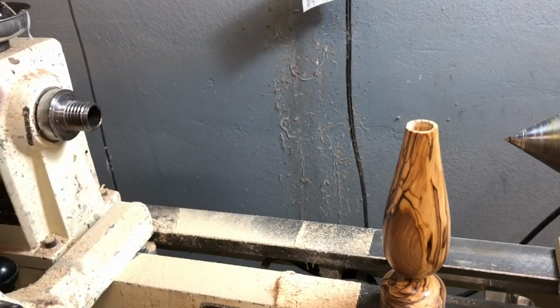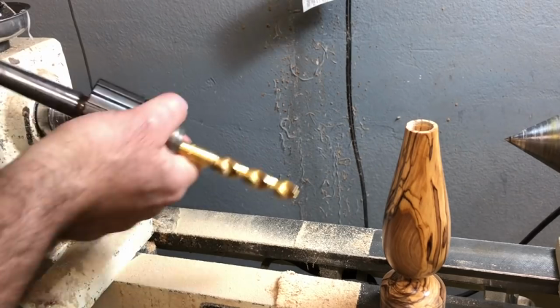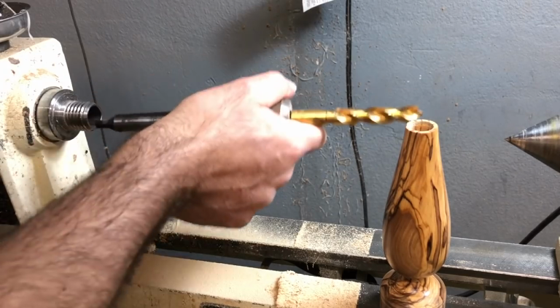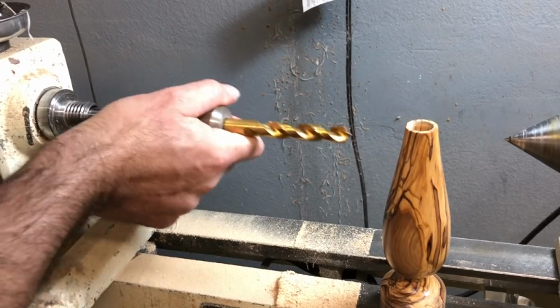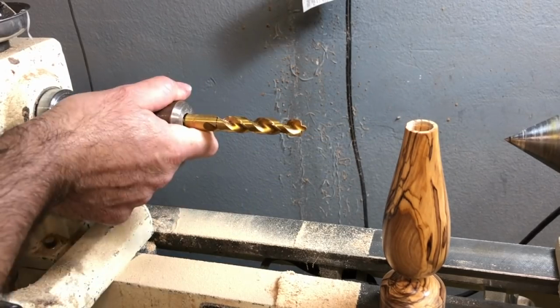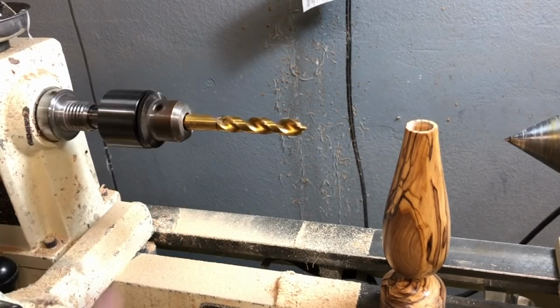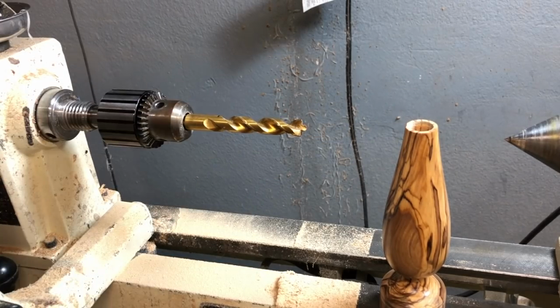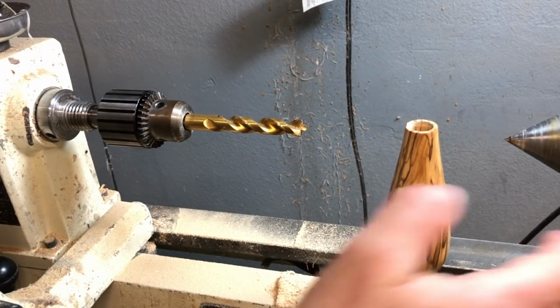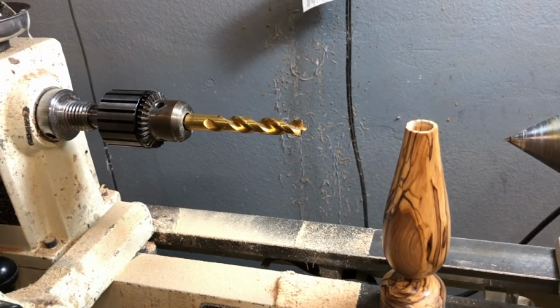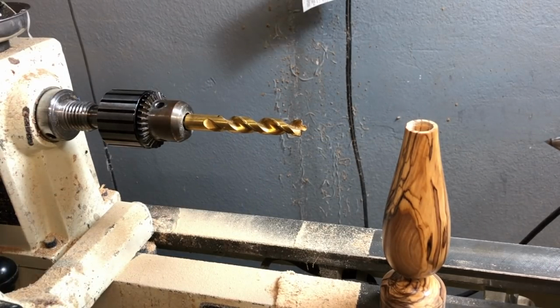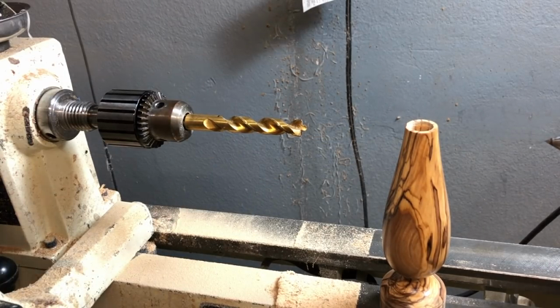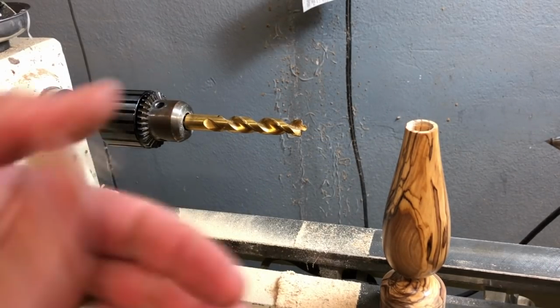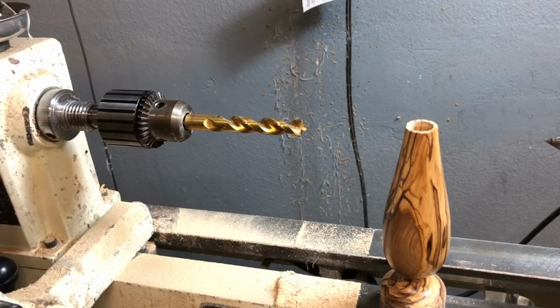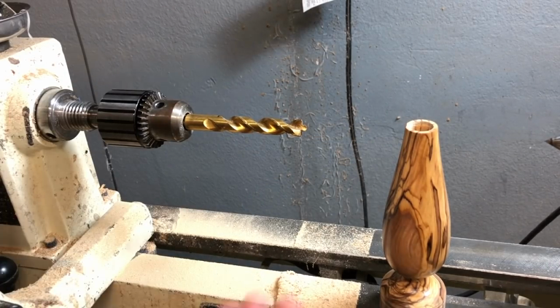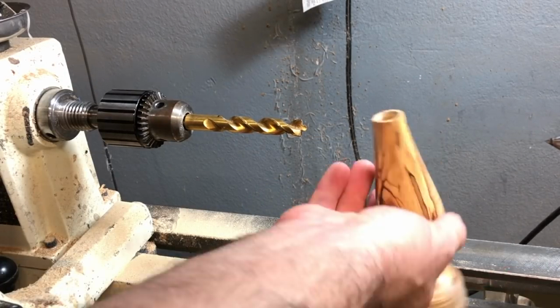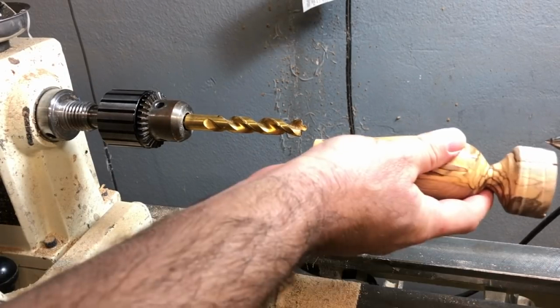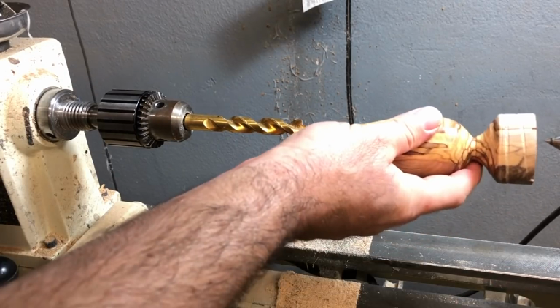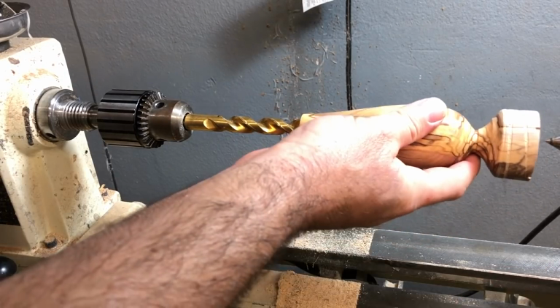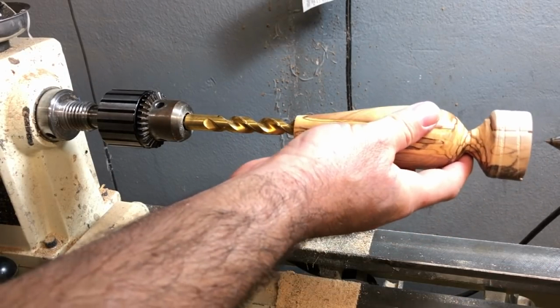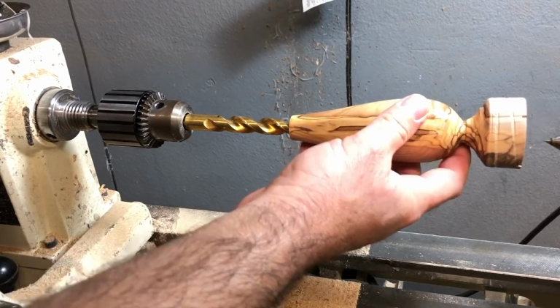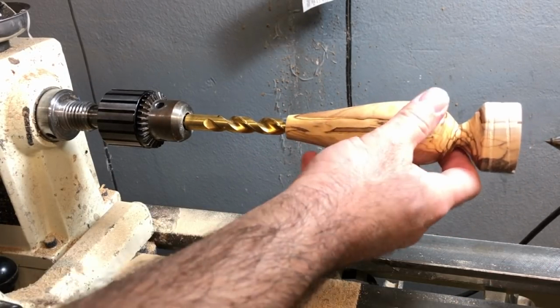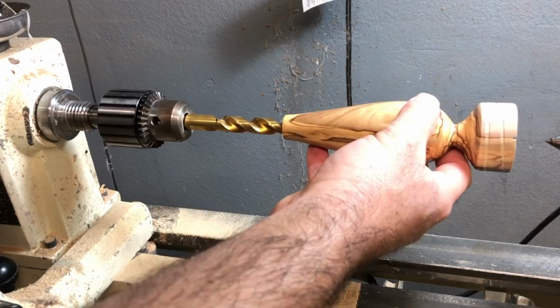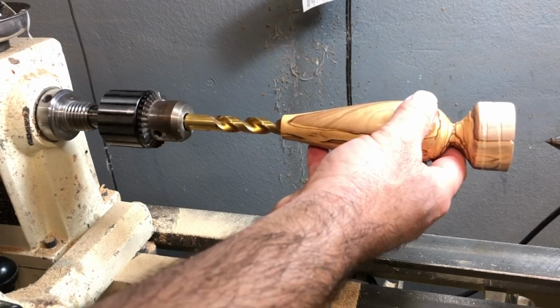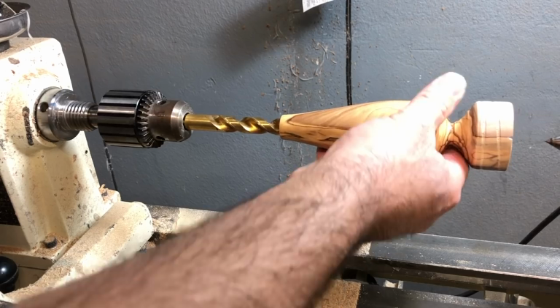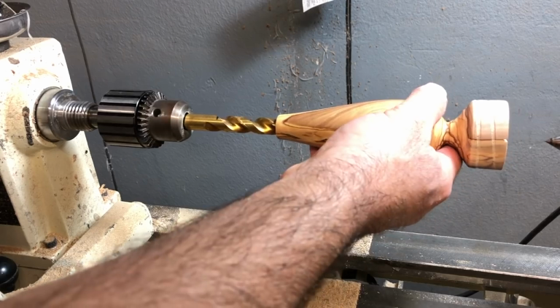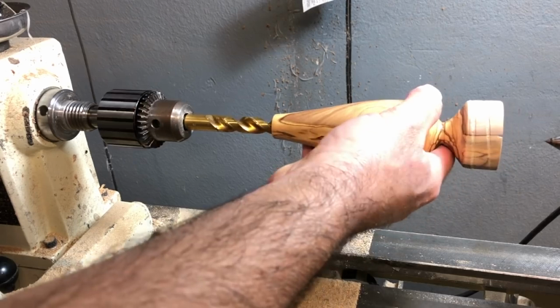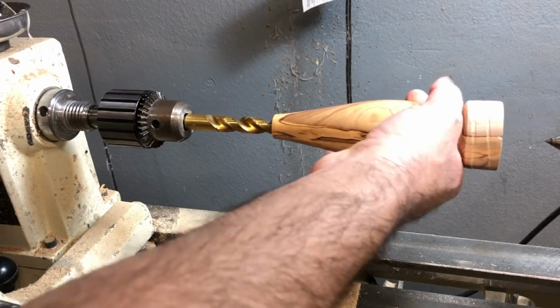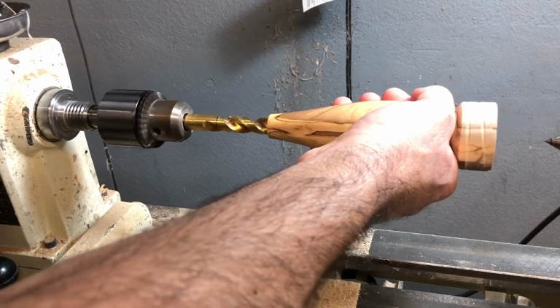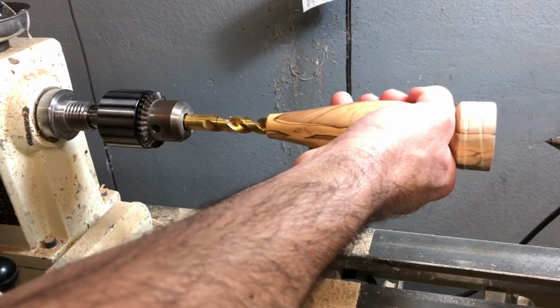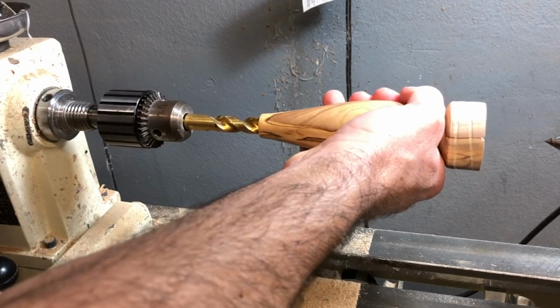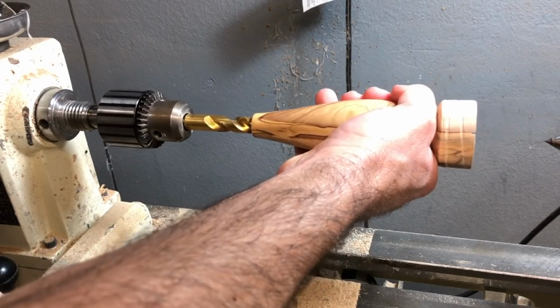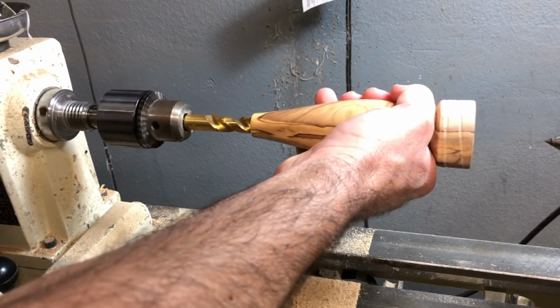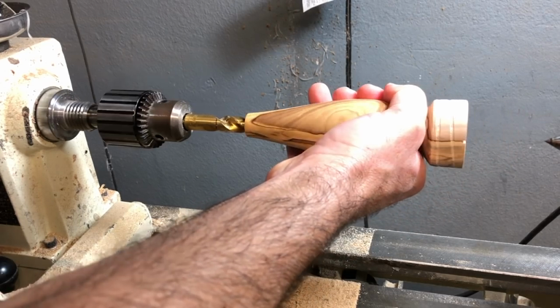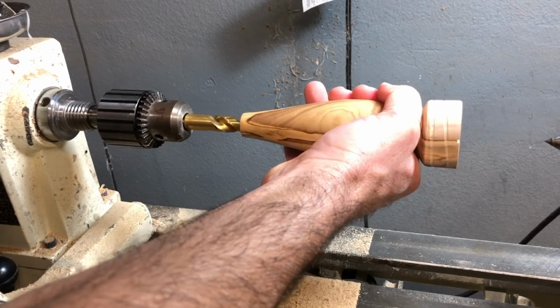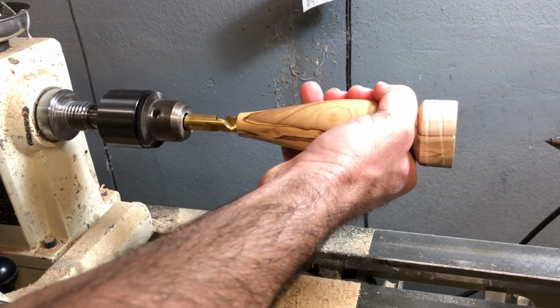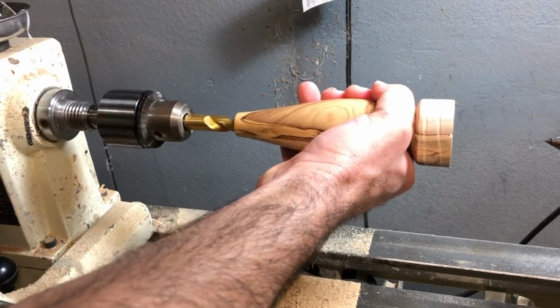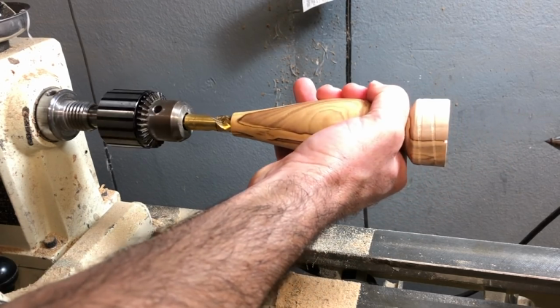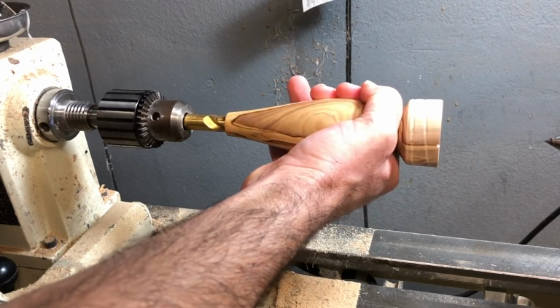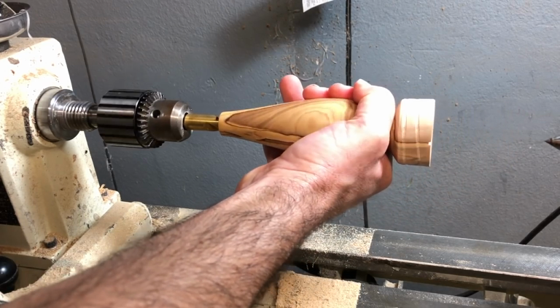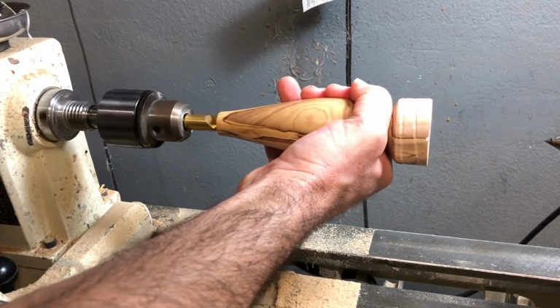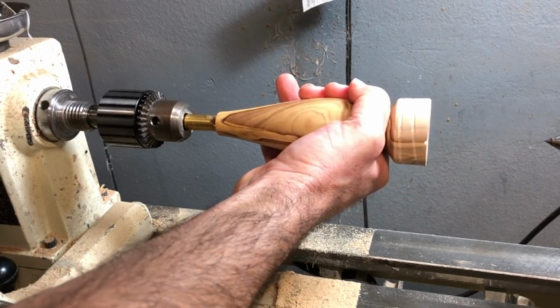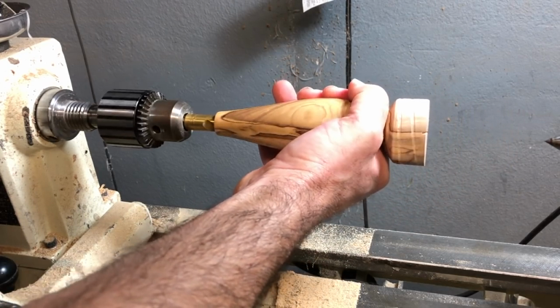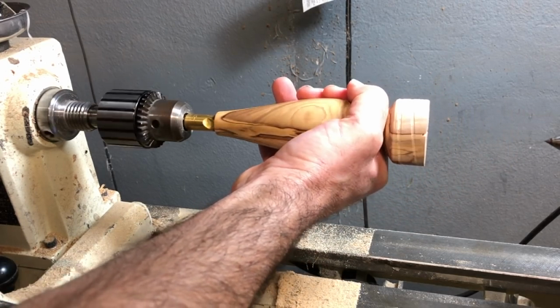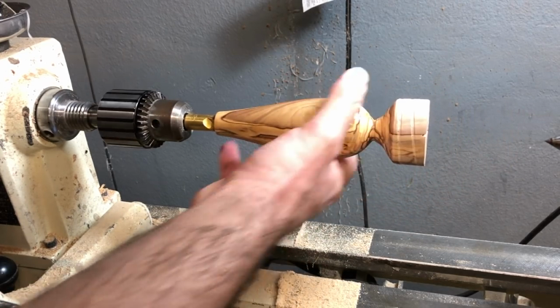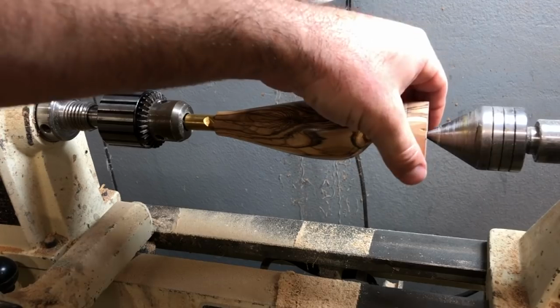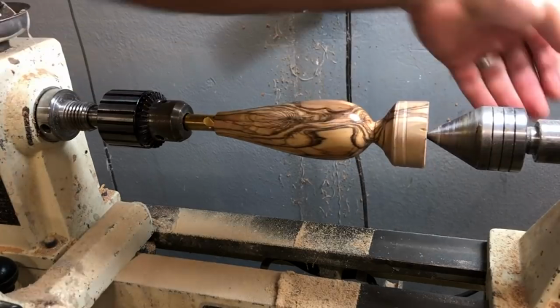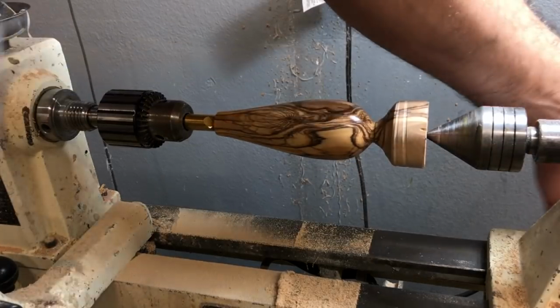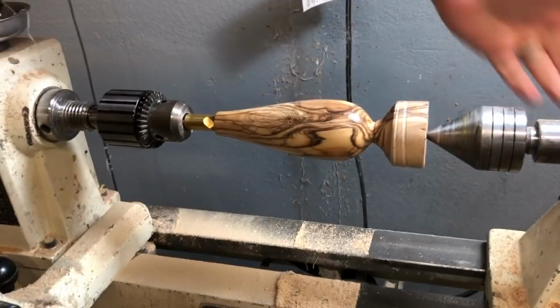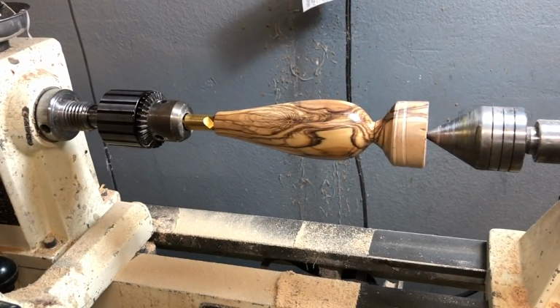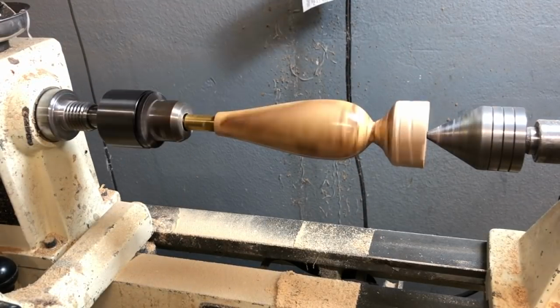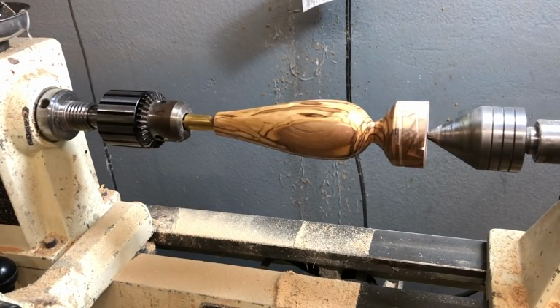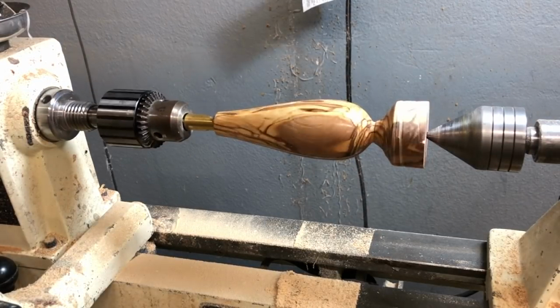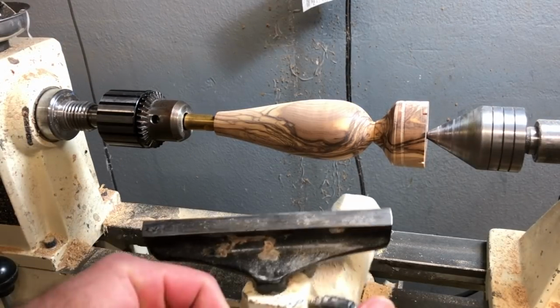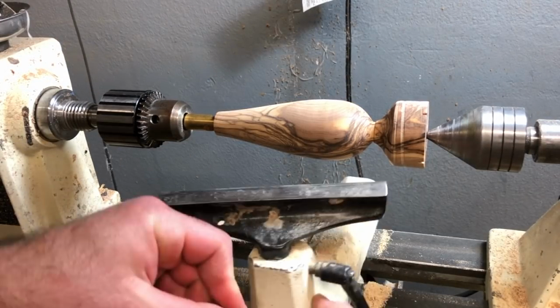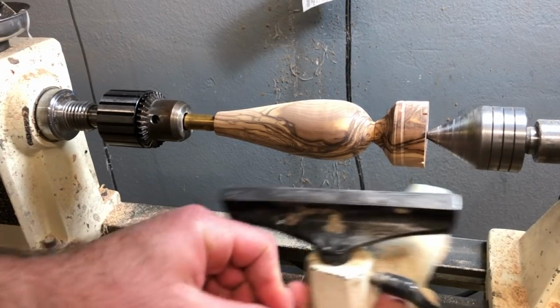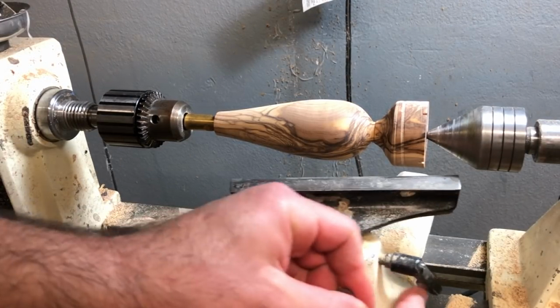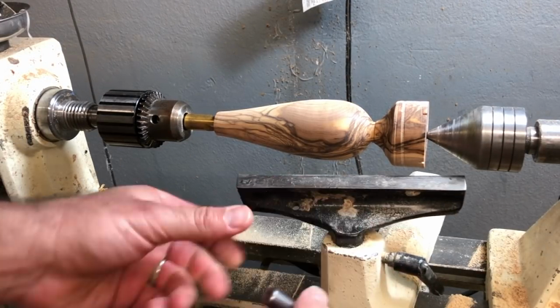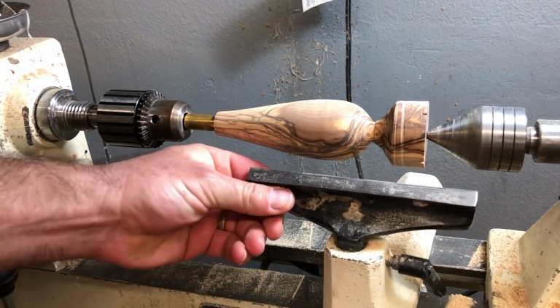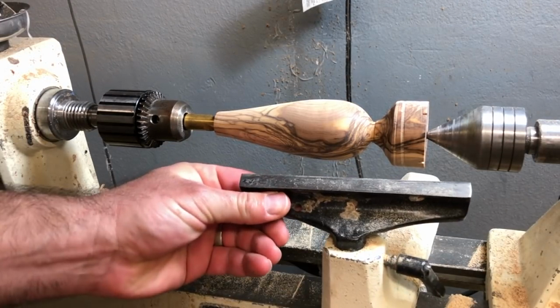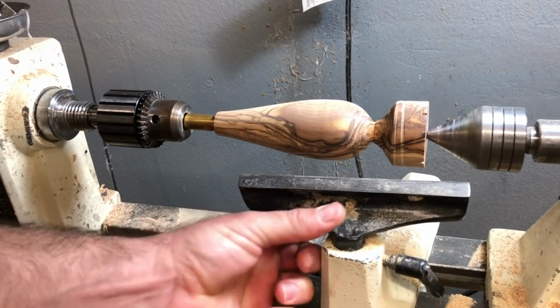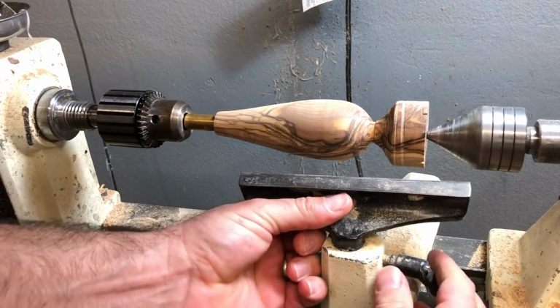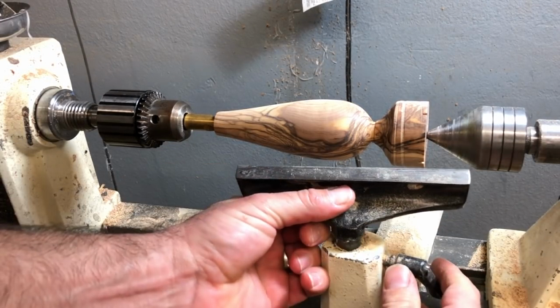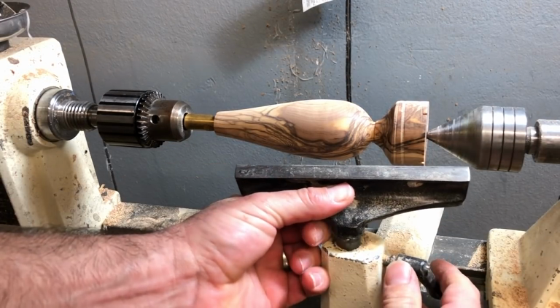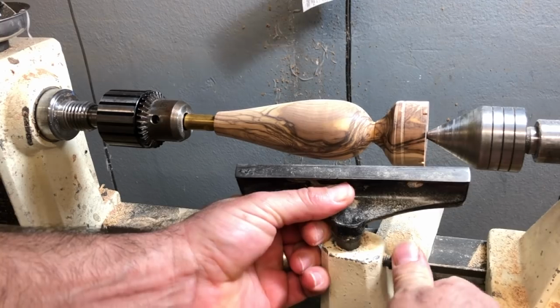To finish the end of the handle, I put the Jacob's chuck in the headstock with a half inch bit in the handle and turn the waste off with a gouge.